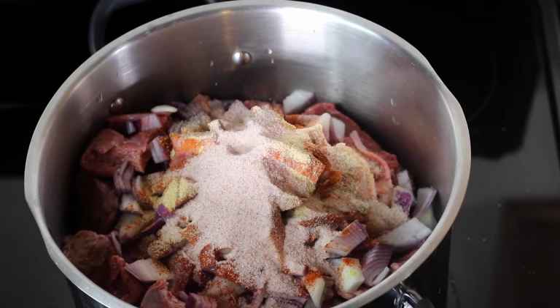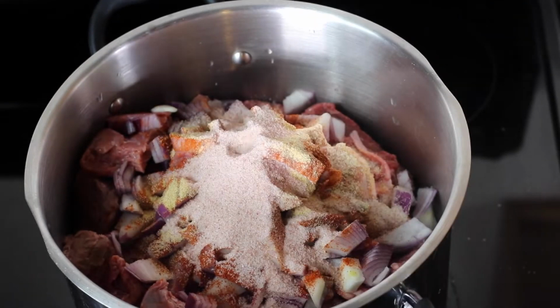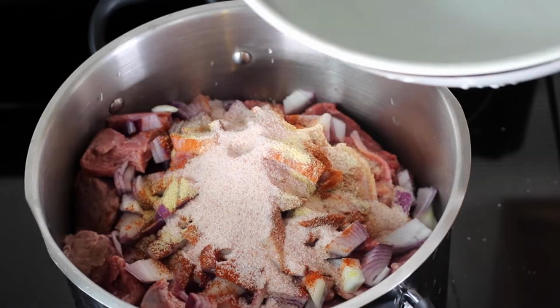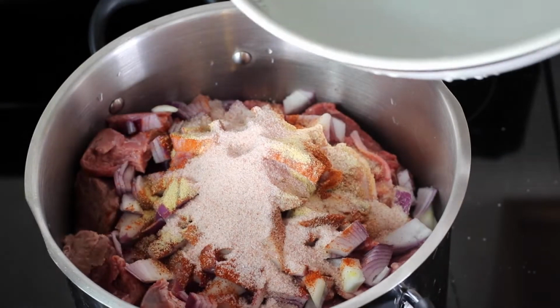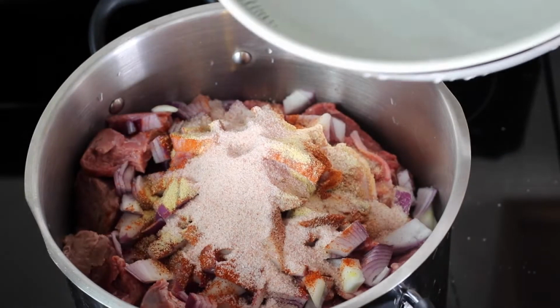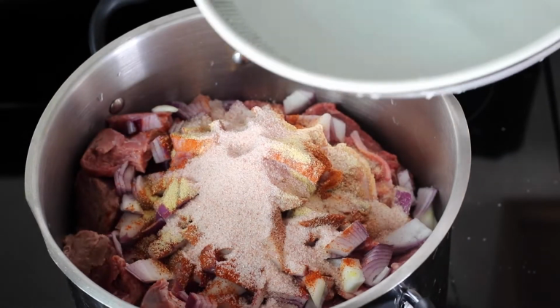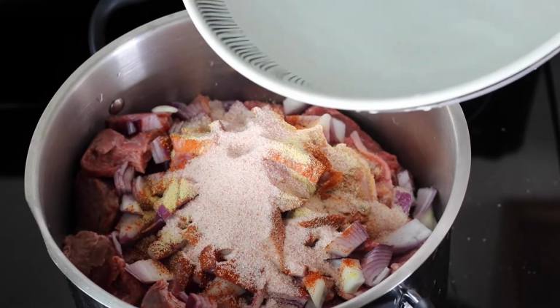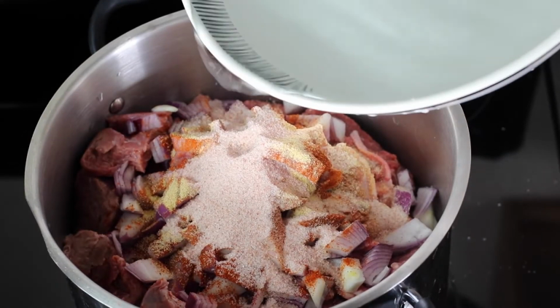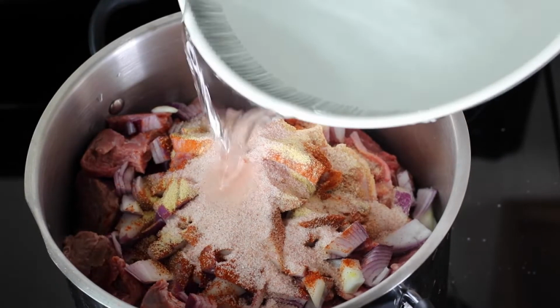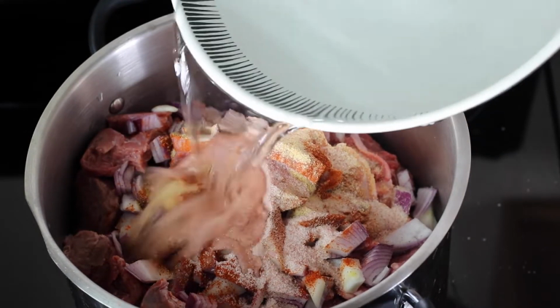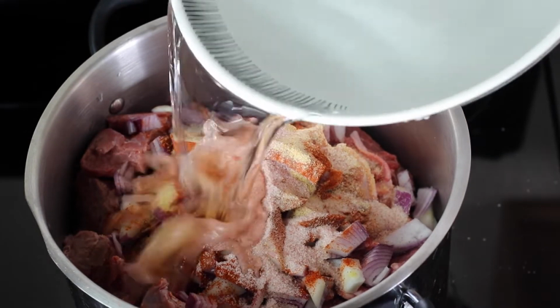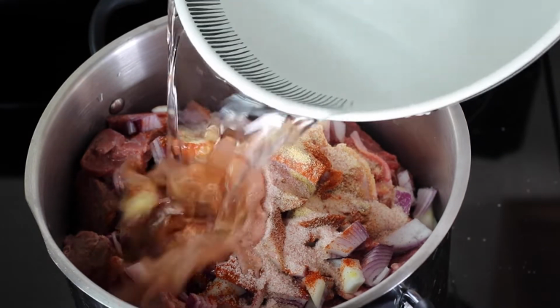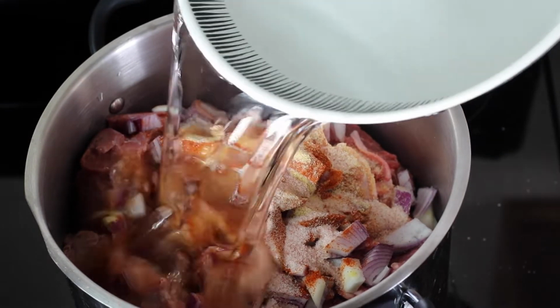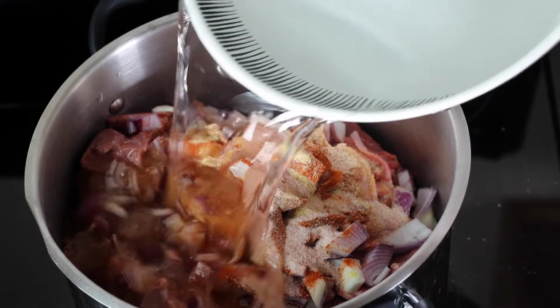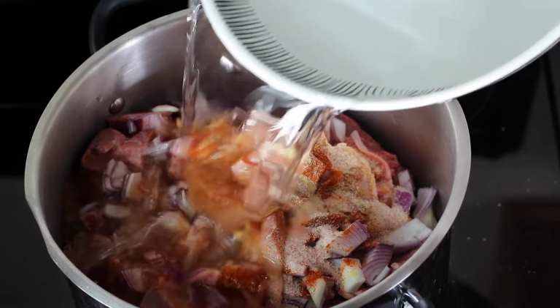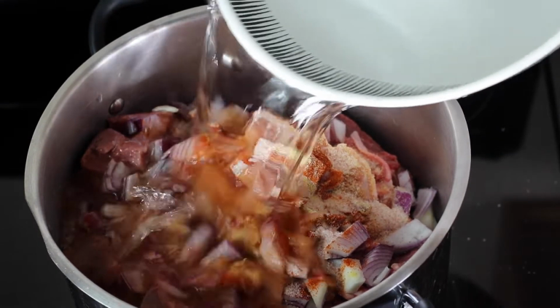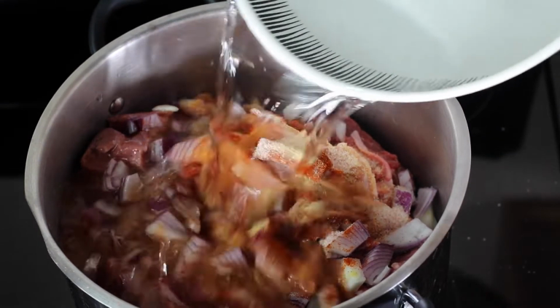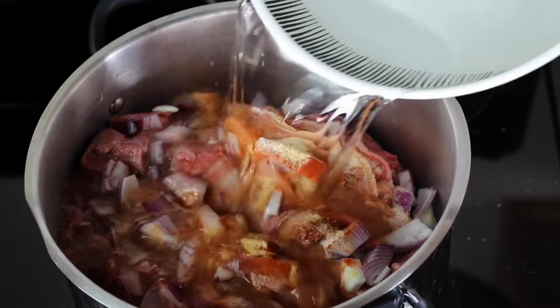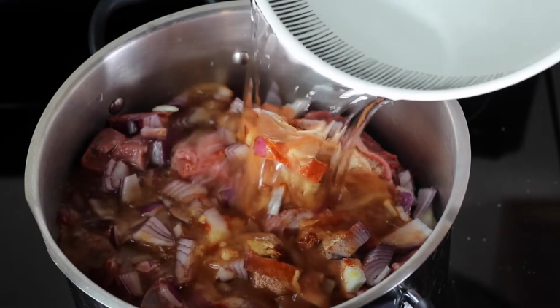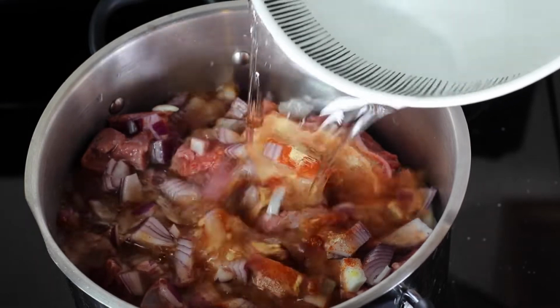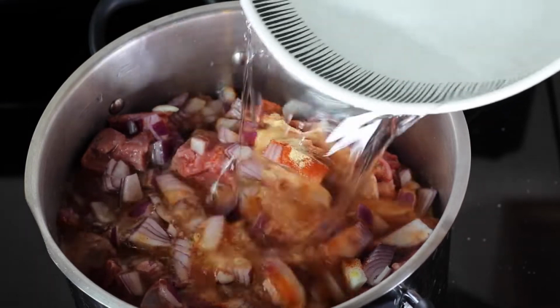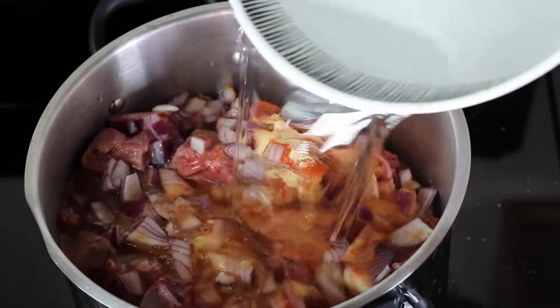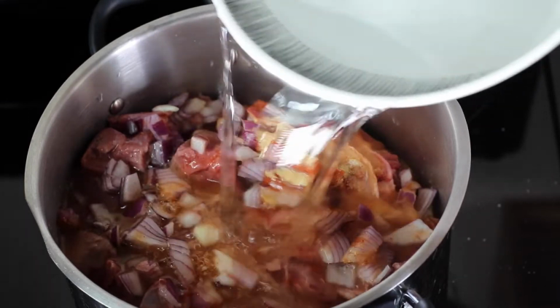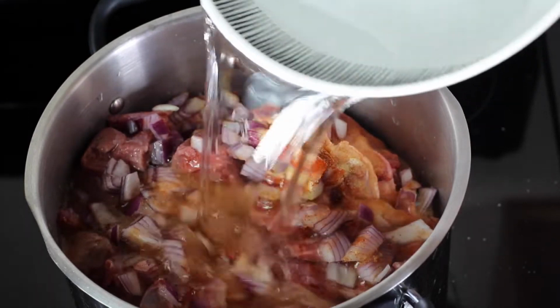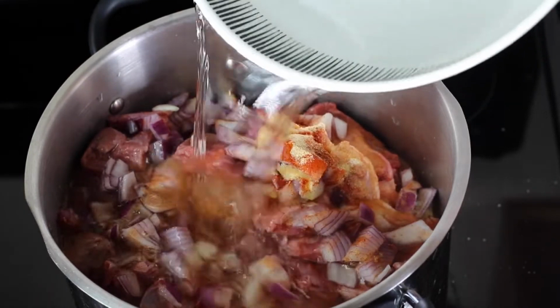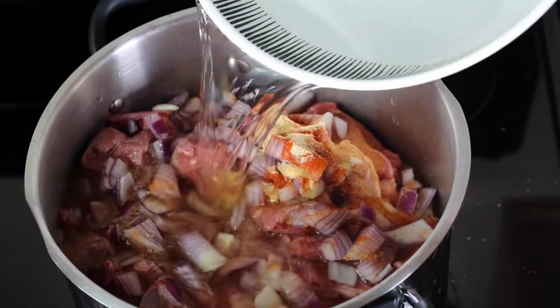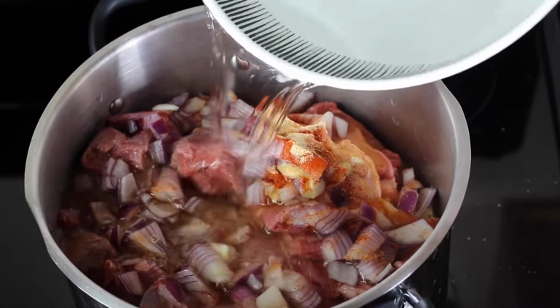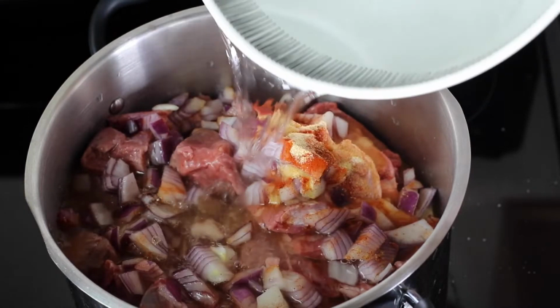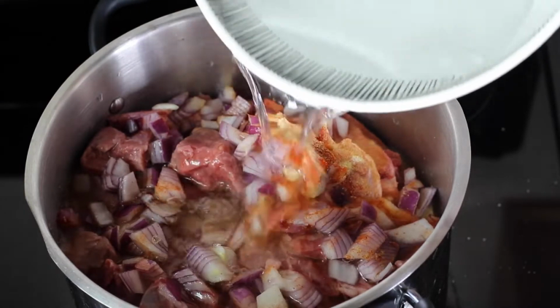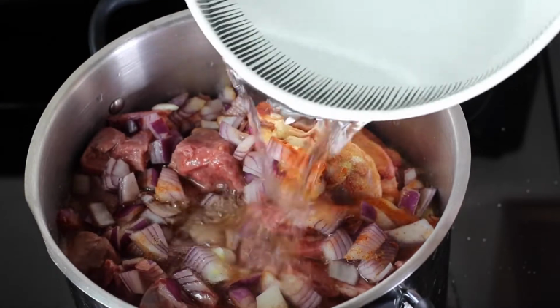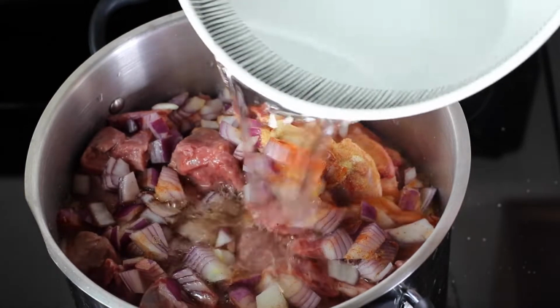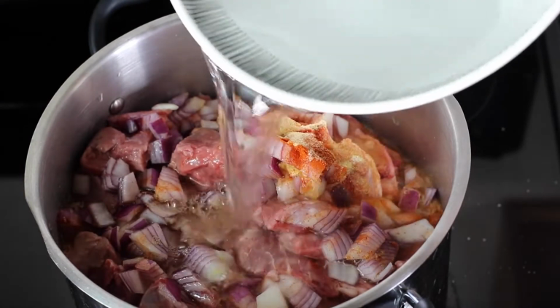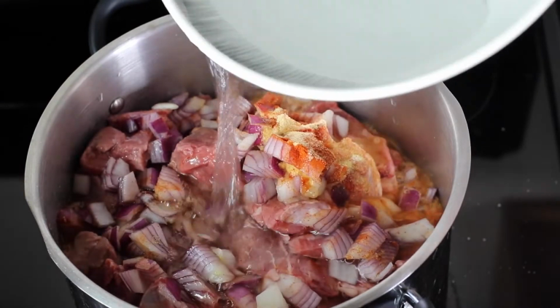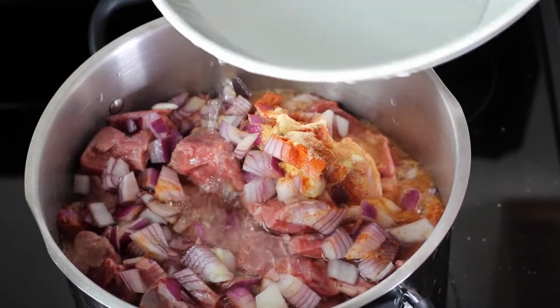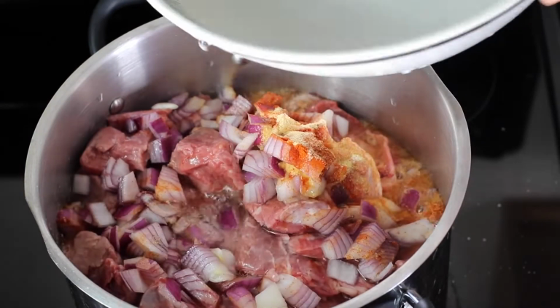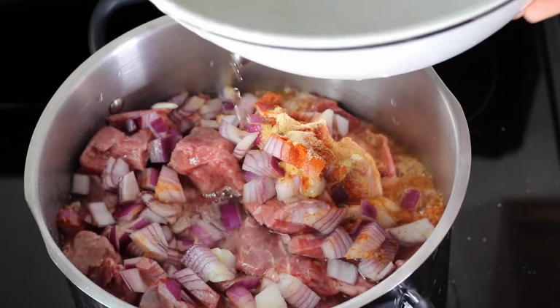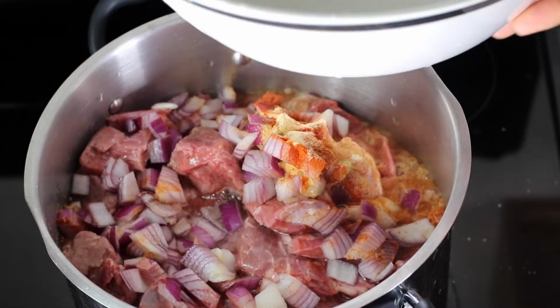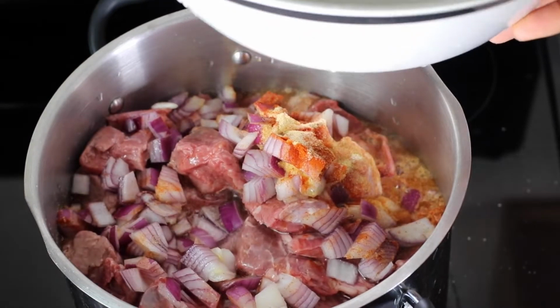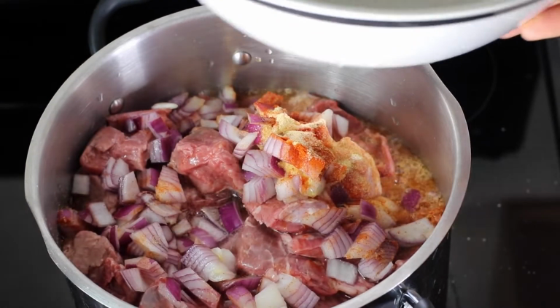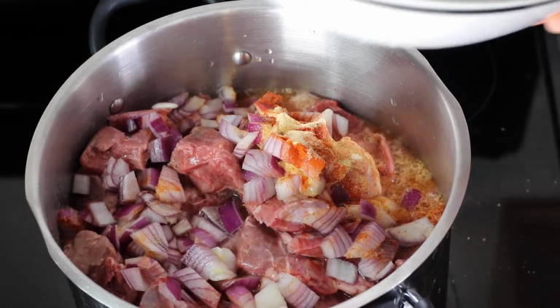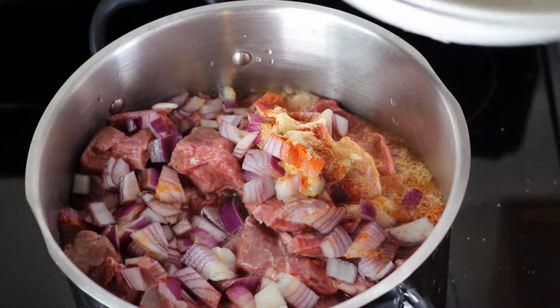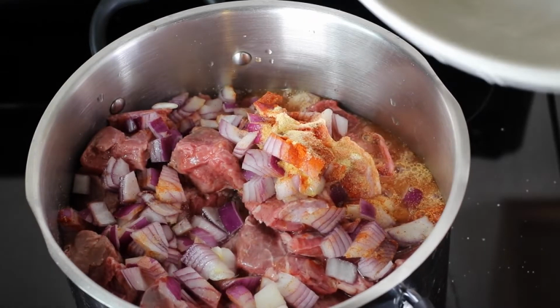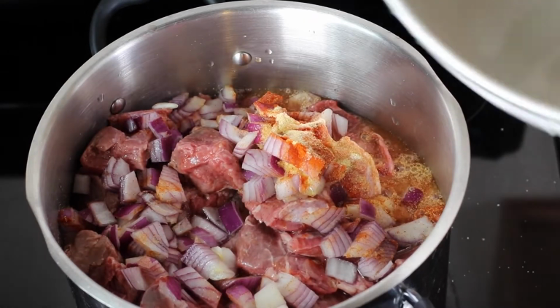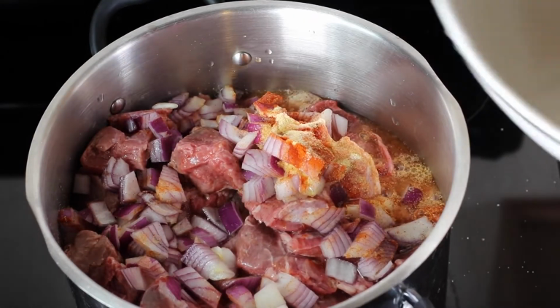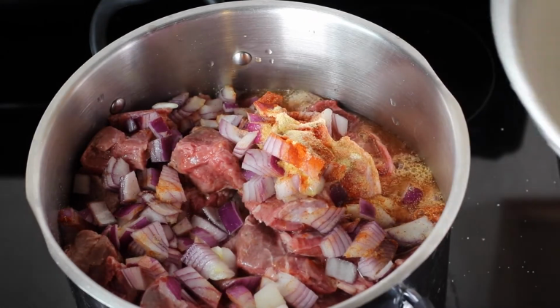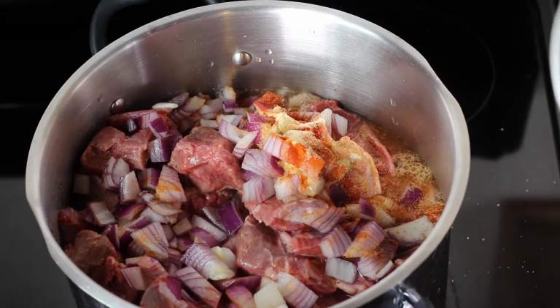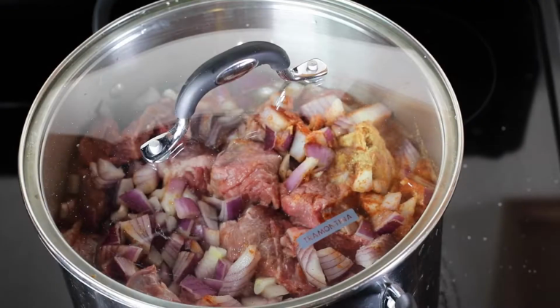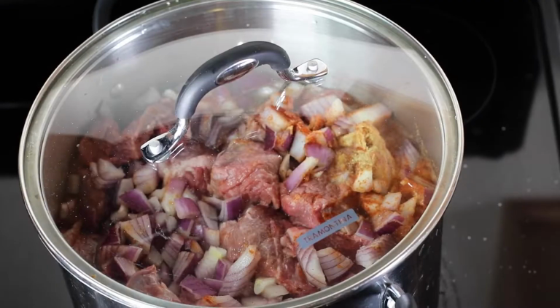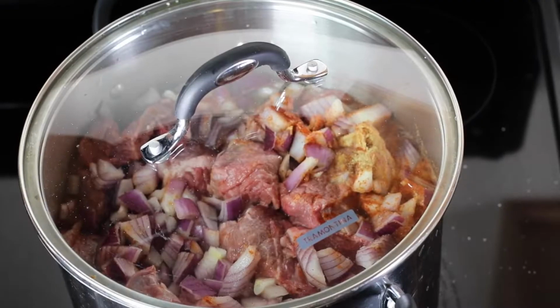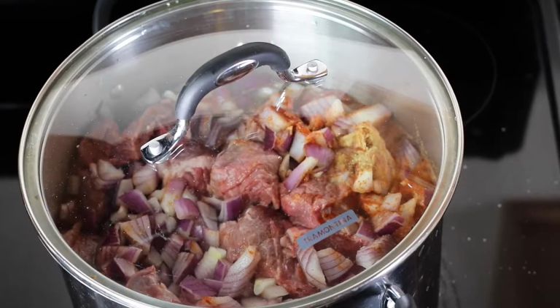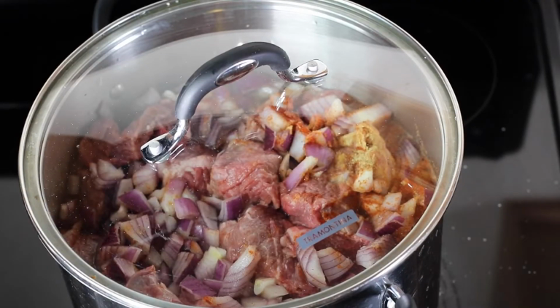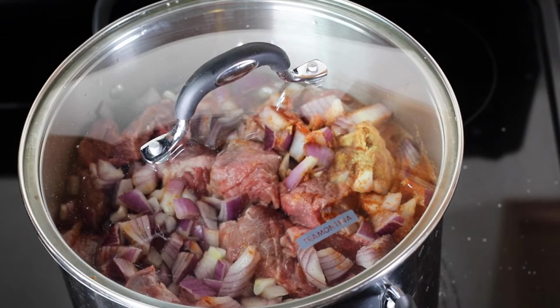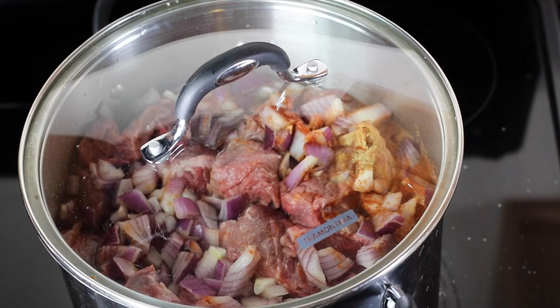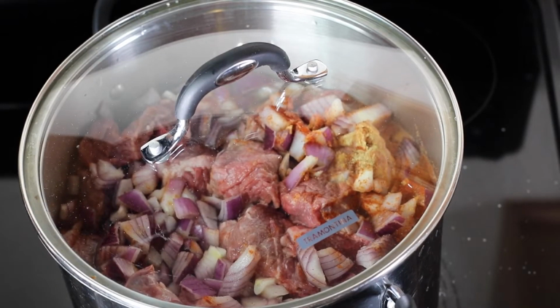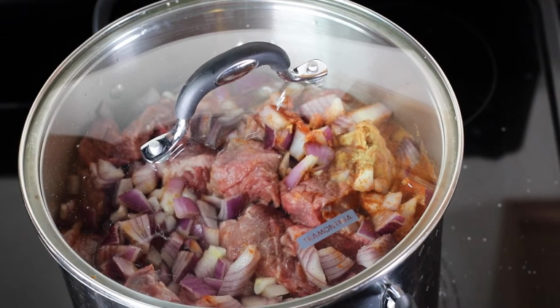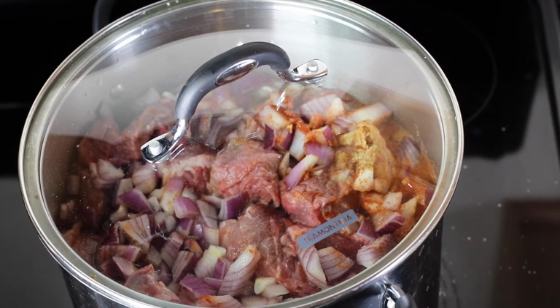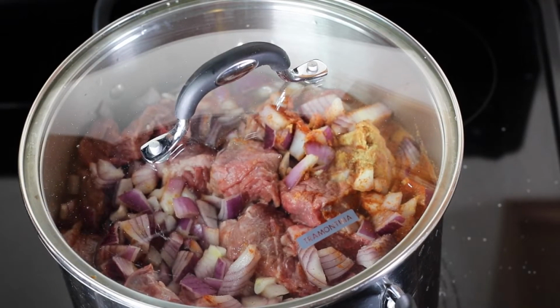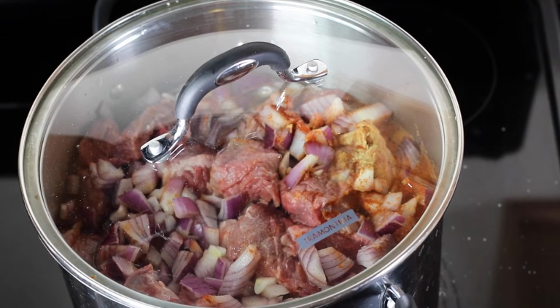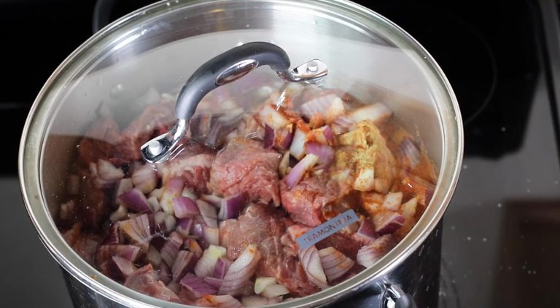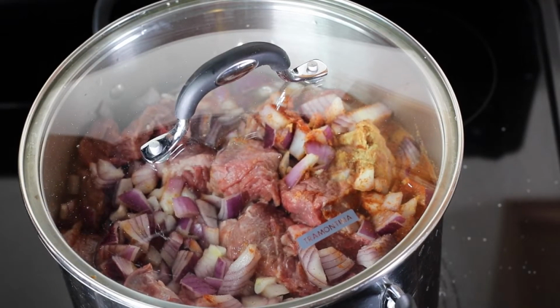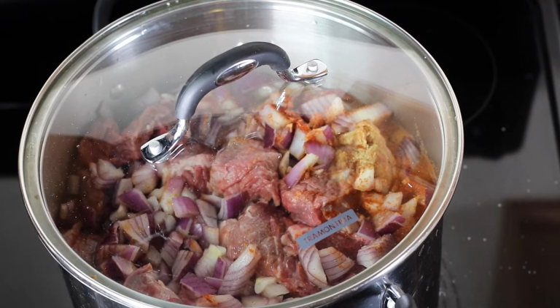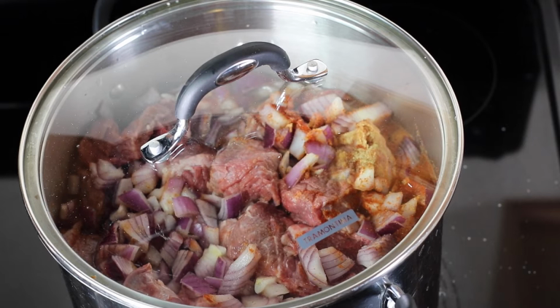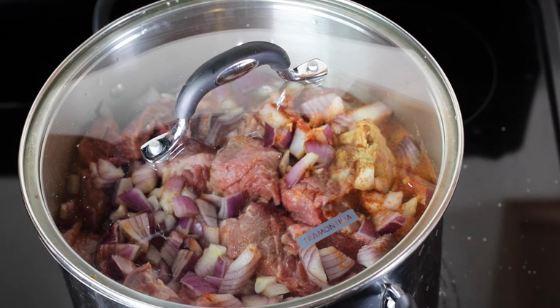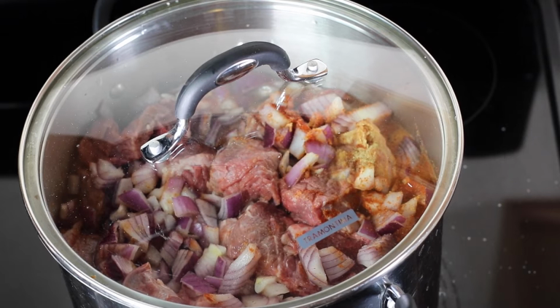Add about six cups of water to fill the meat, cover the pot, and let it cook for about 30 to 35 minutes.